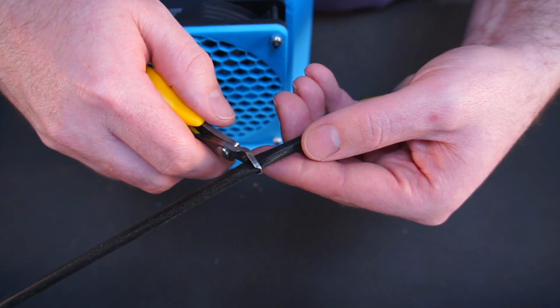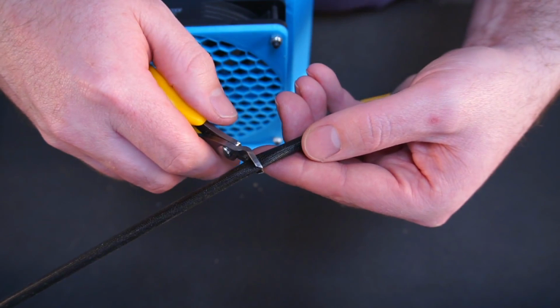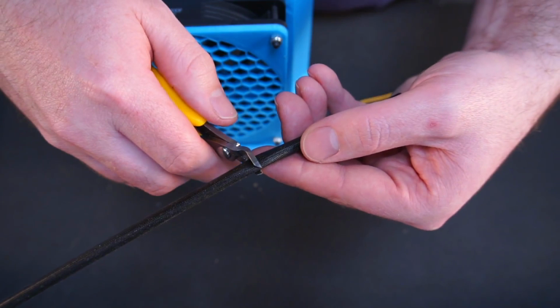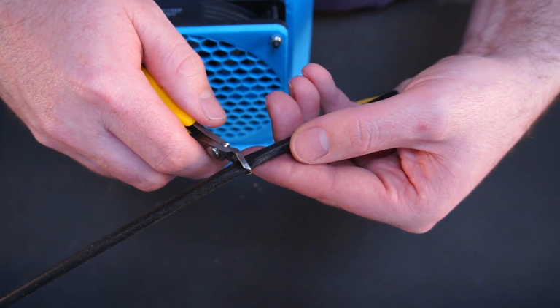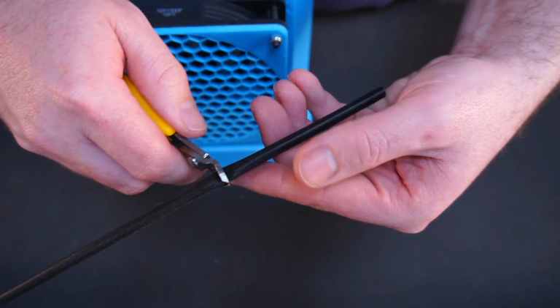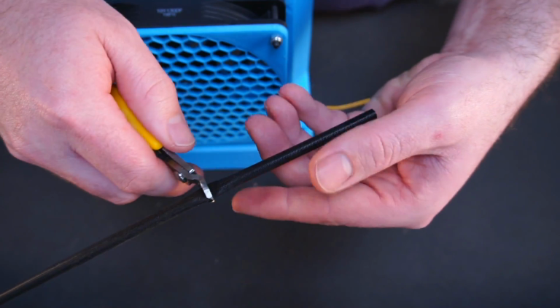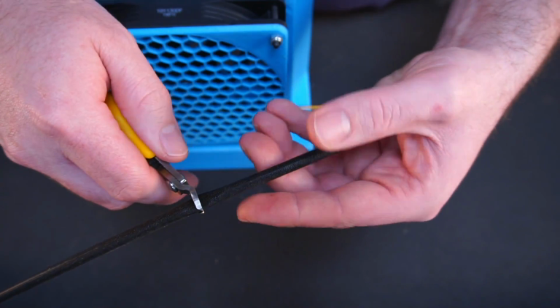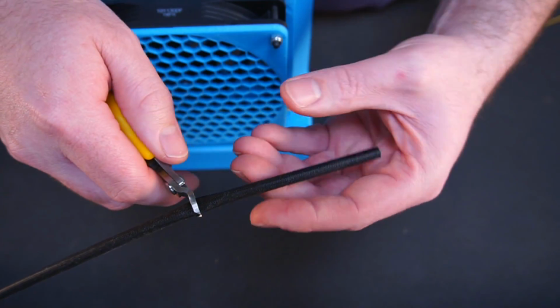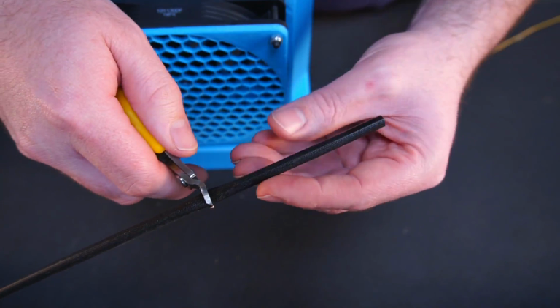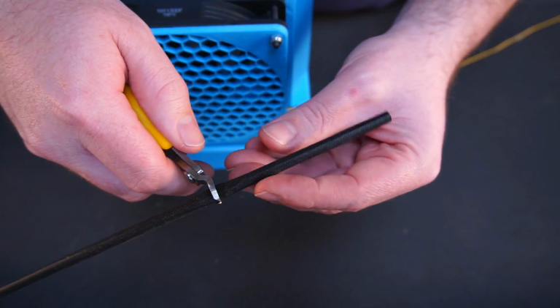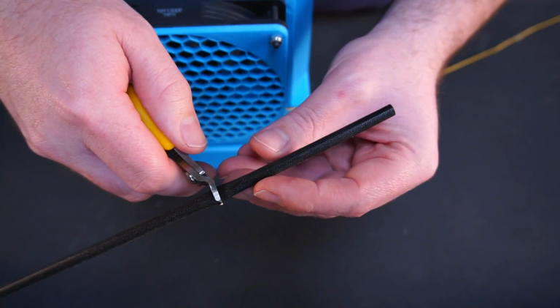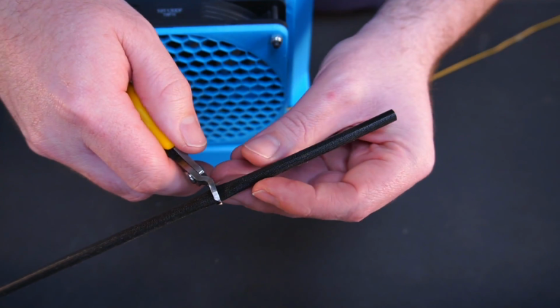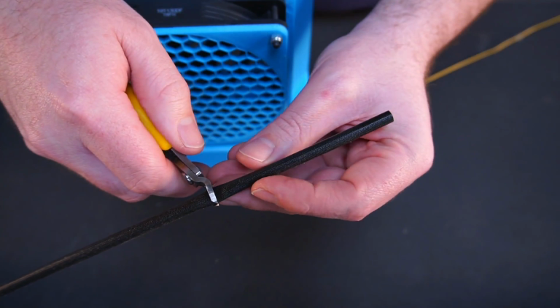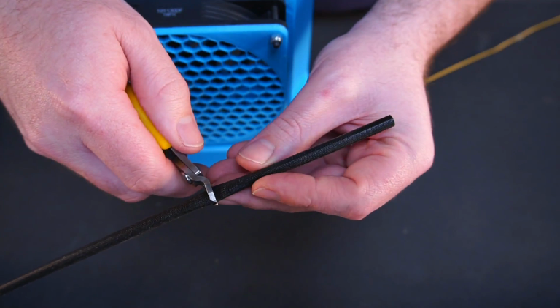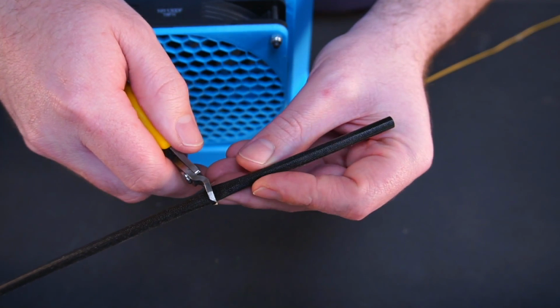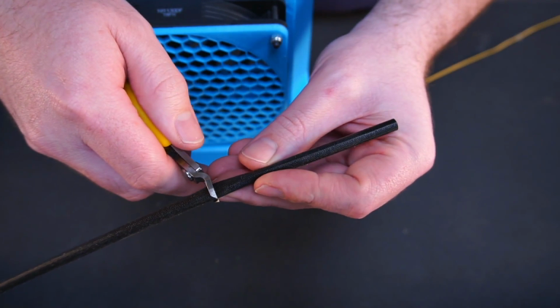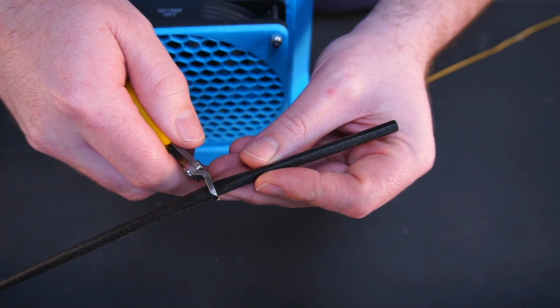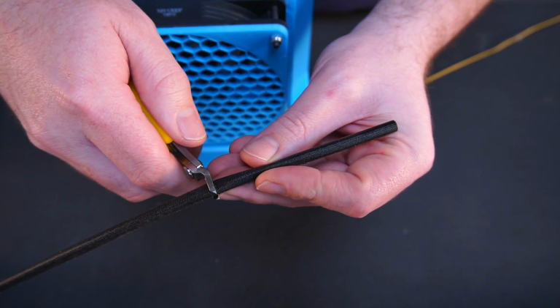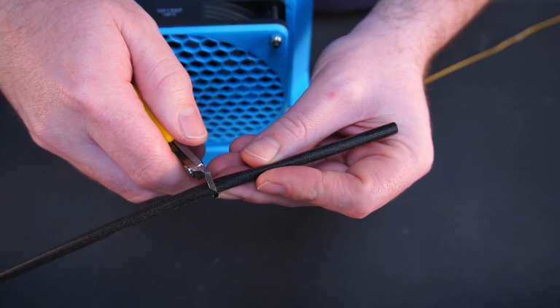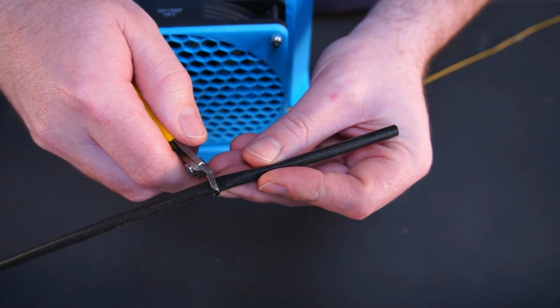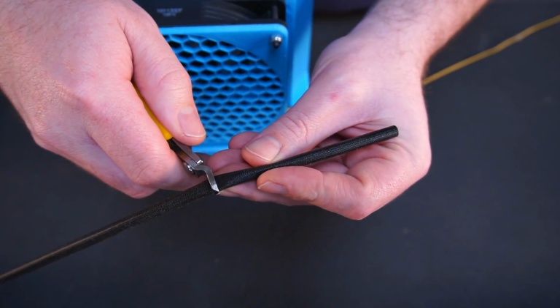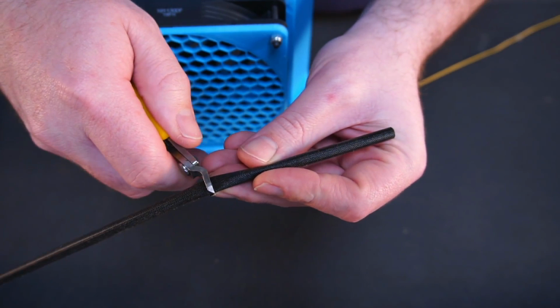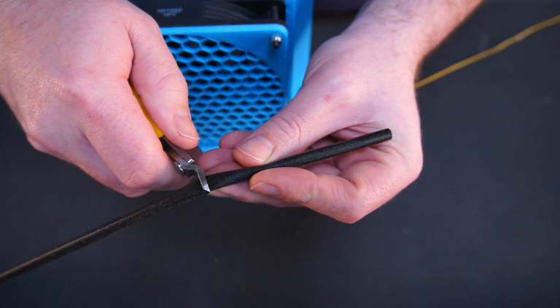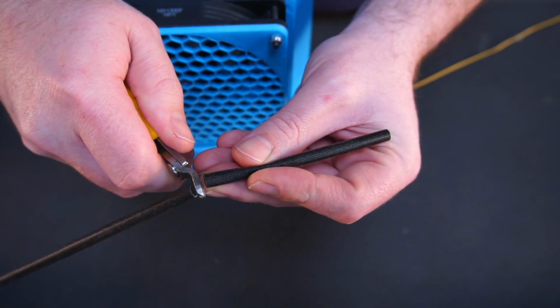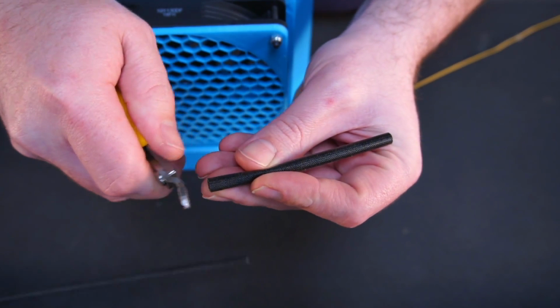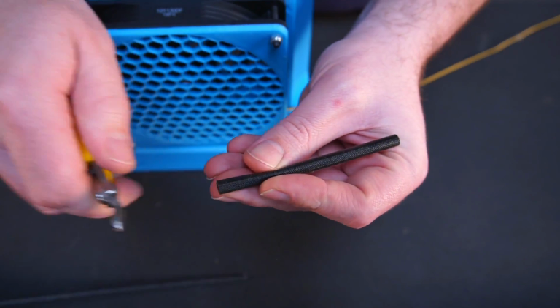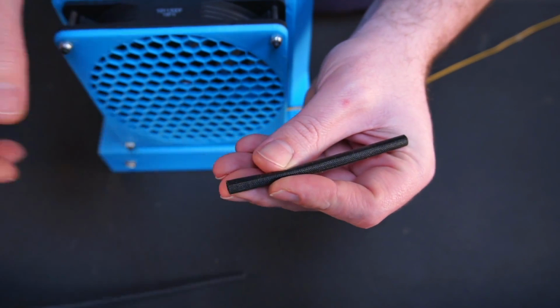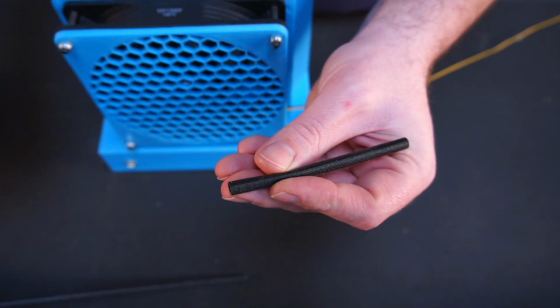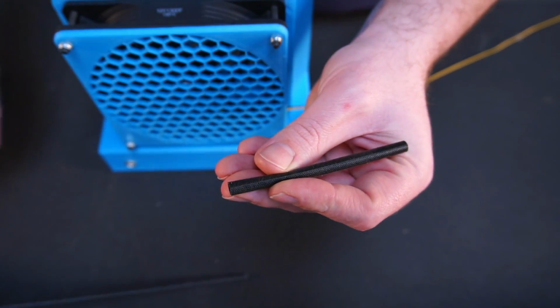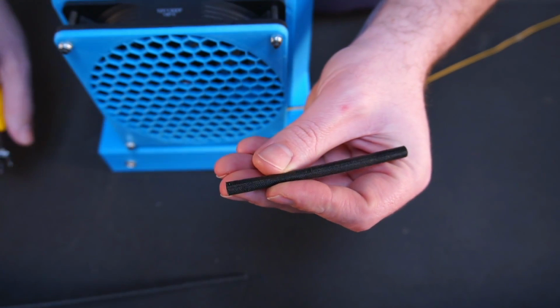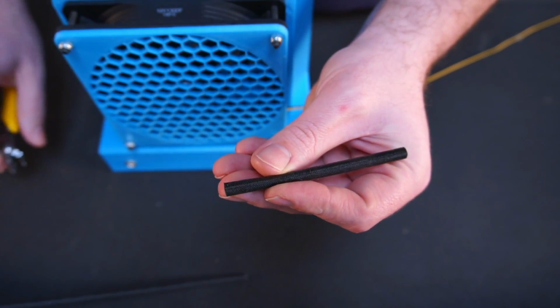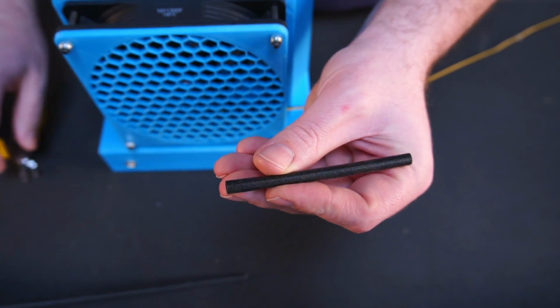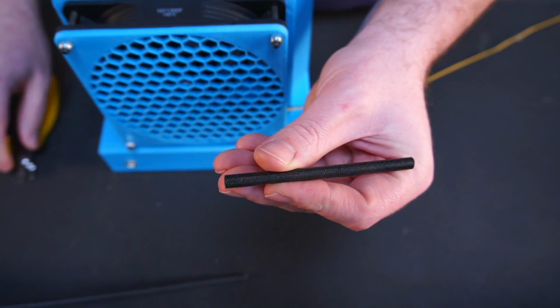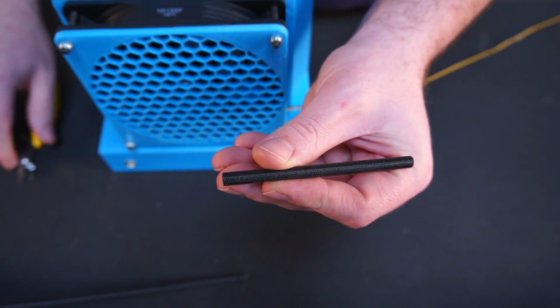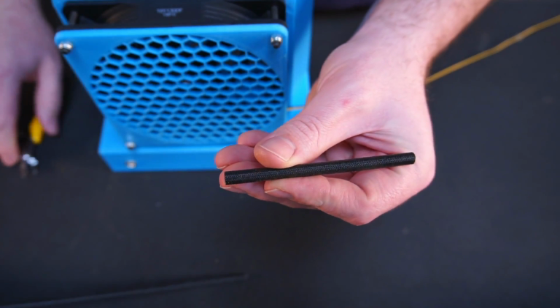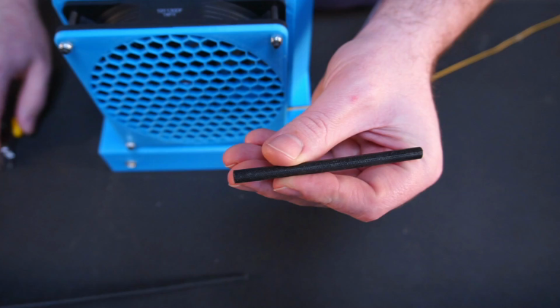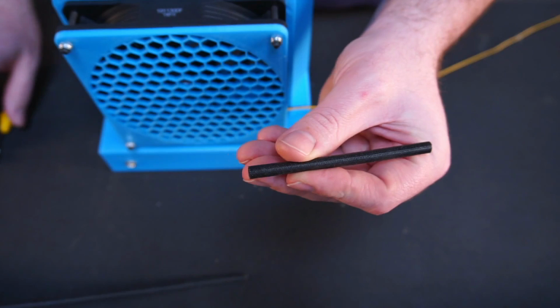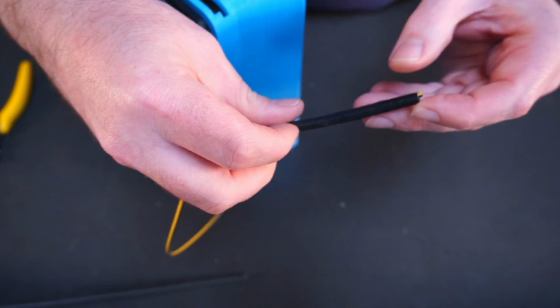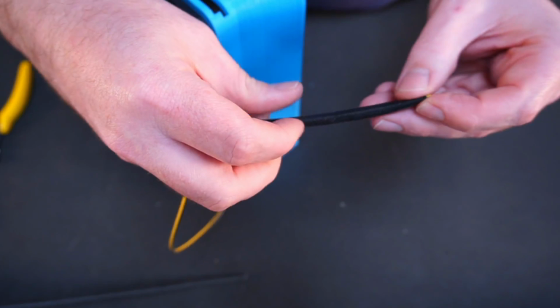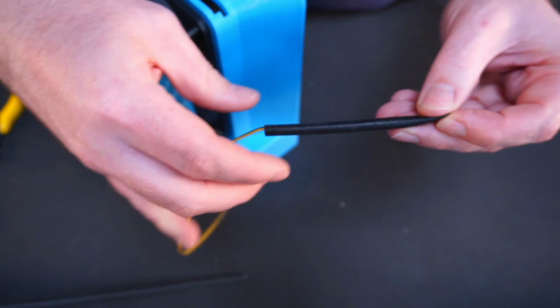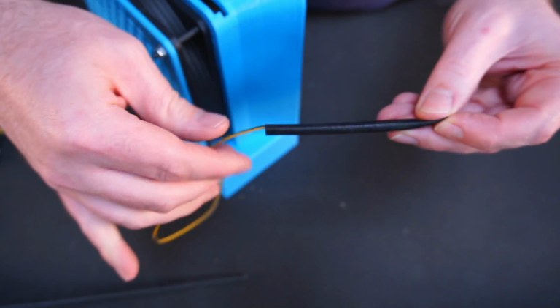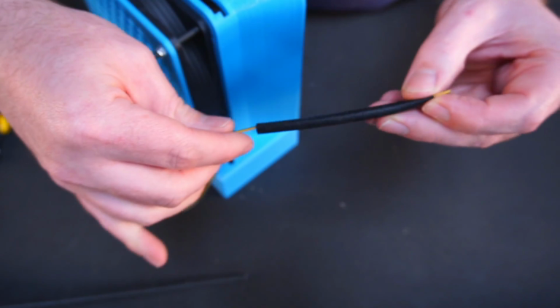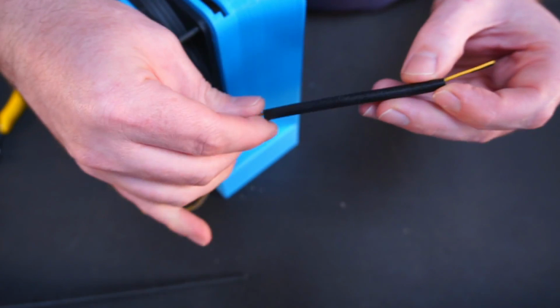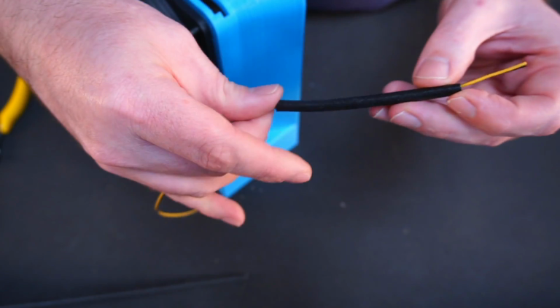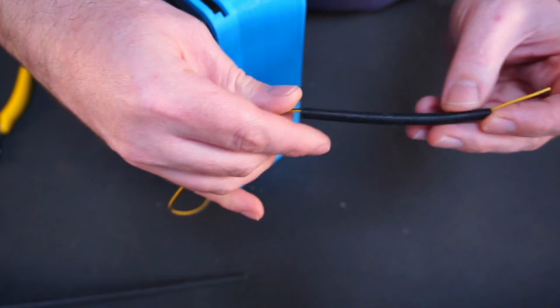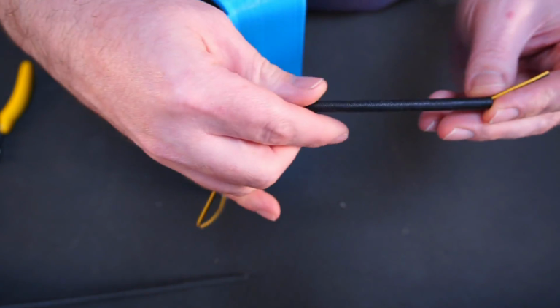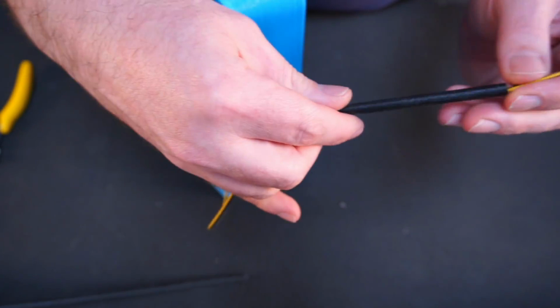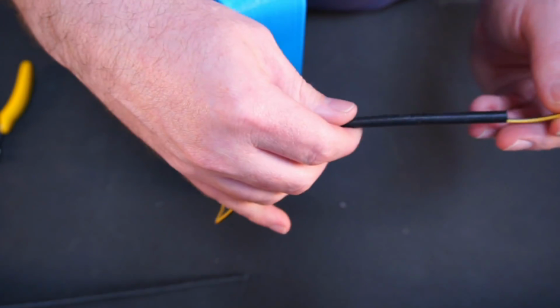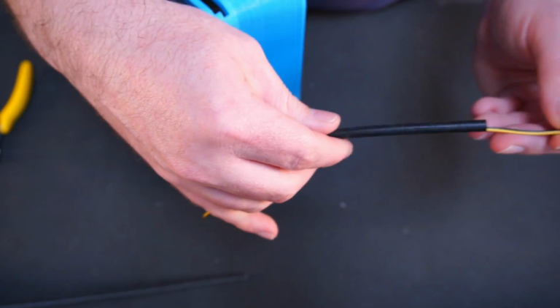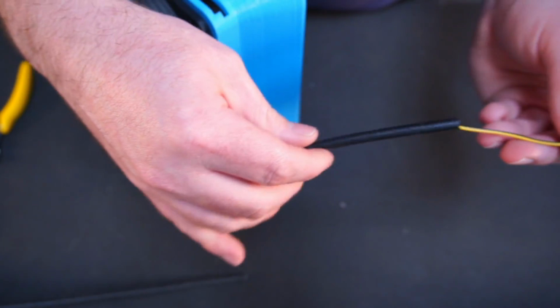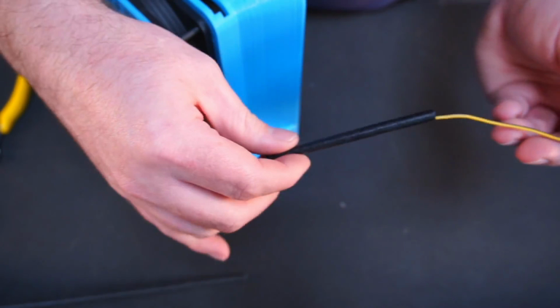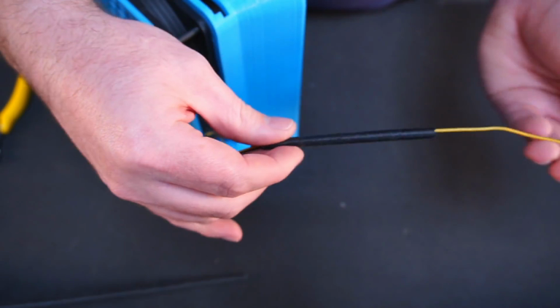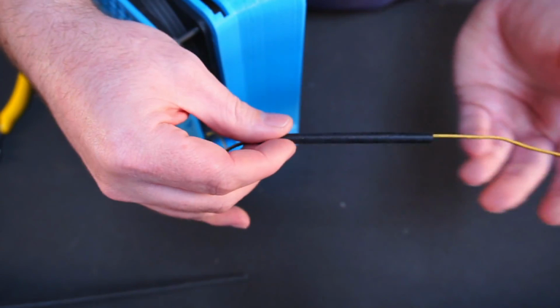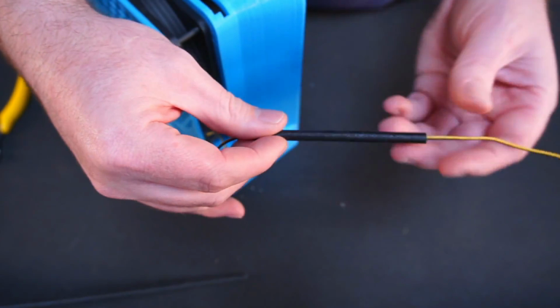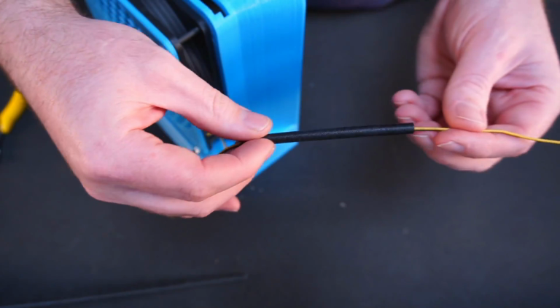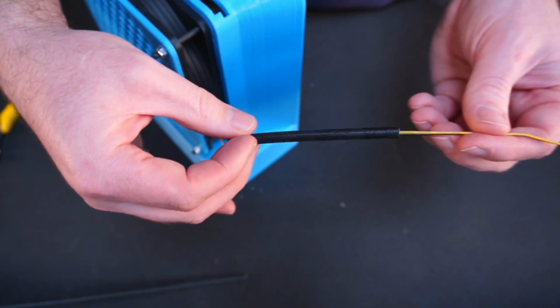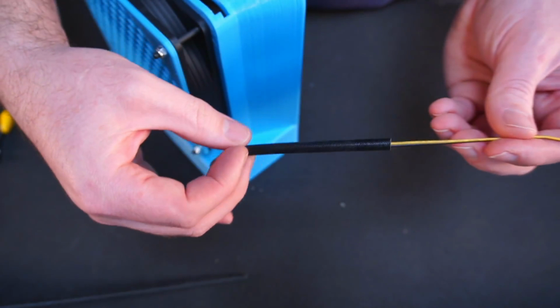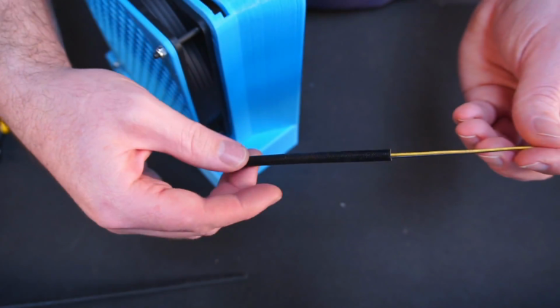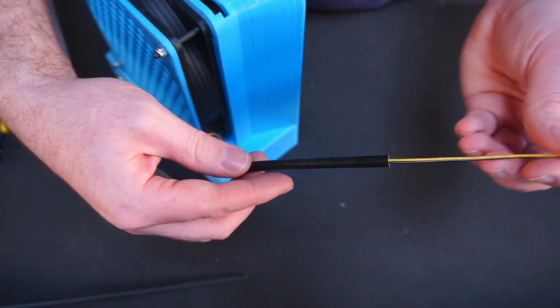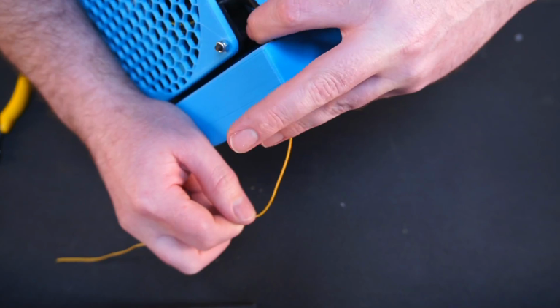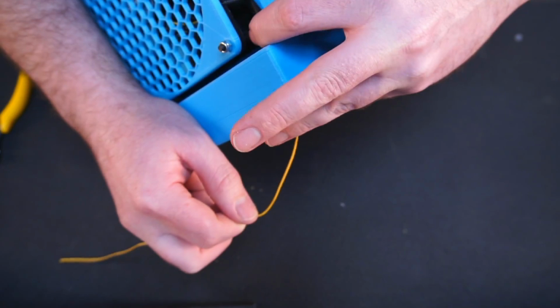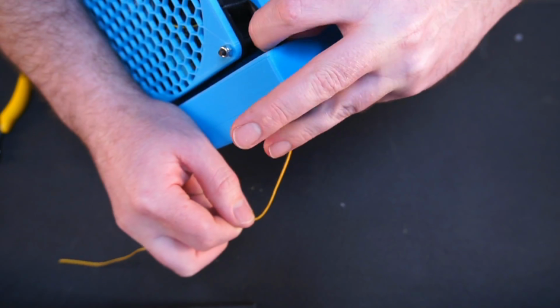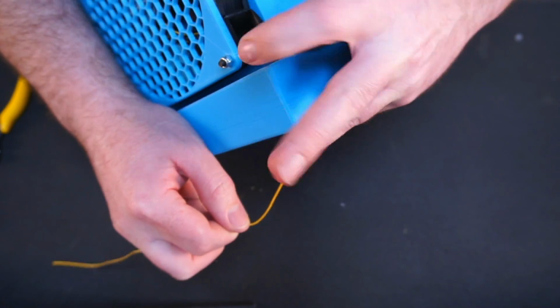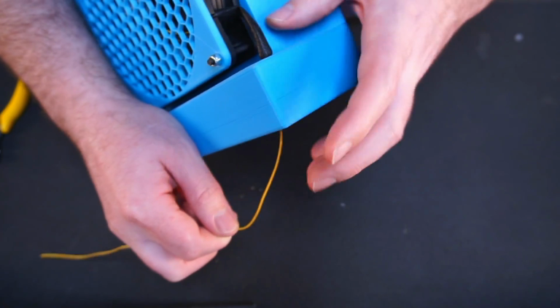My fan came with rubber cable sleeving, so I cut a short piece off and used it to shield the wires between the fan and housing.